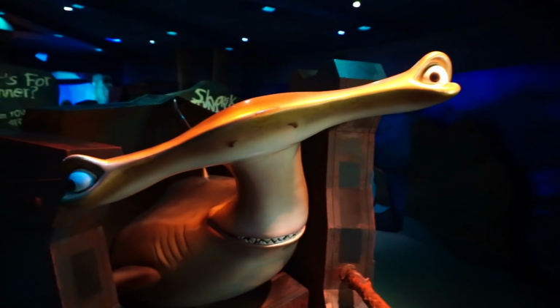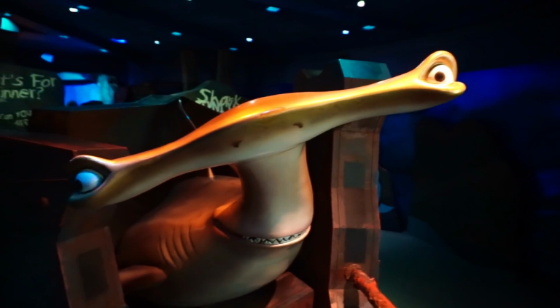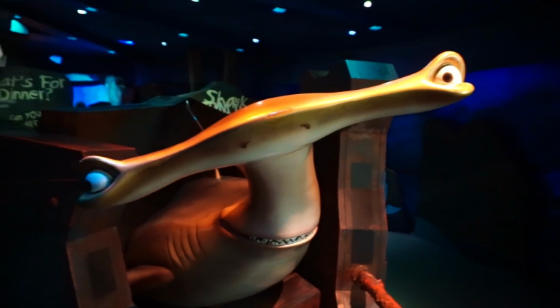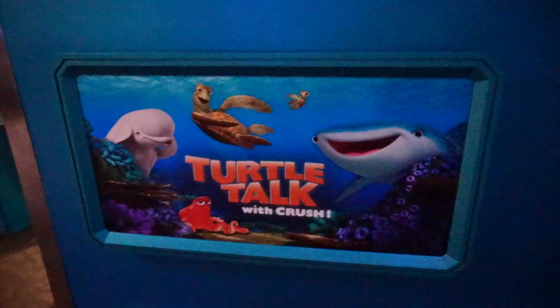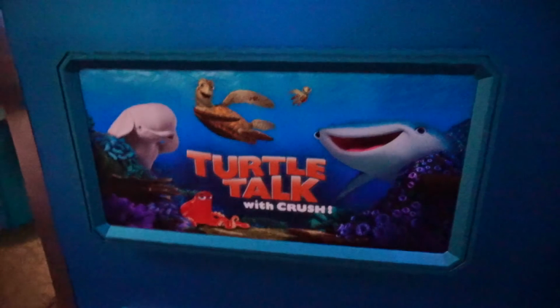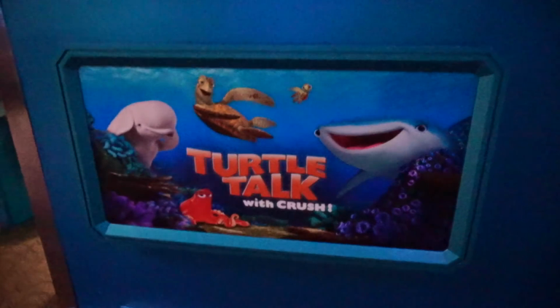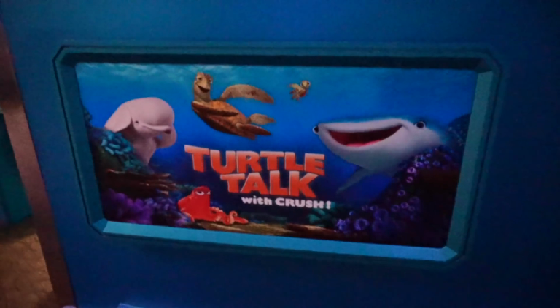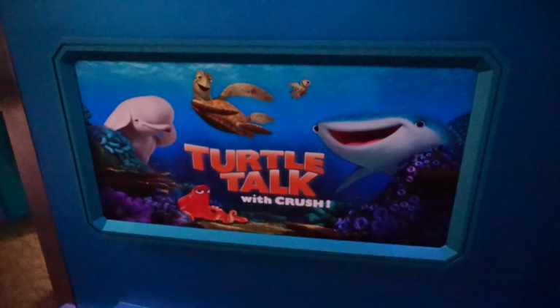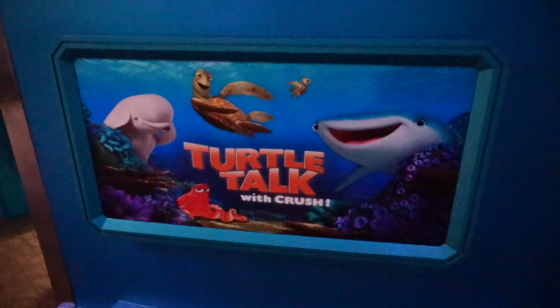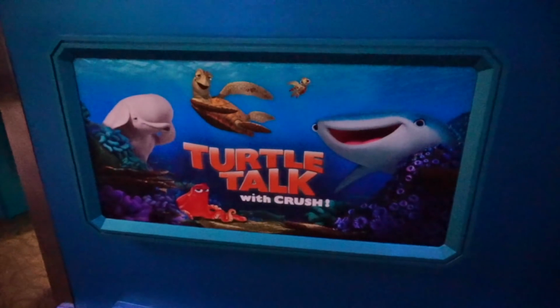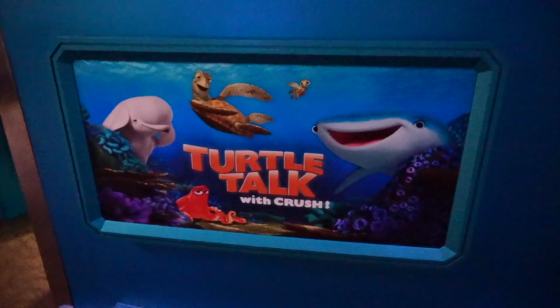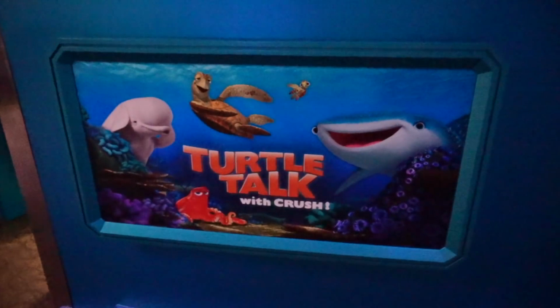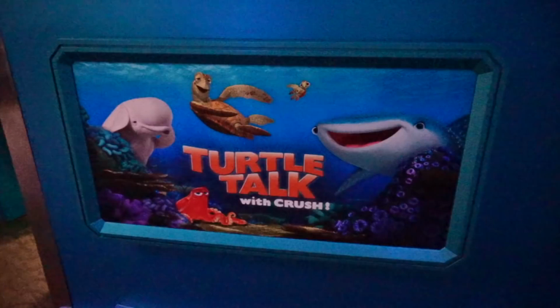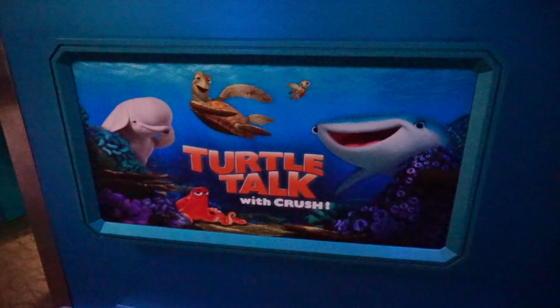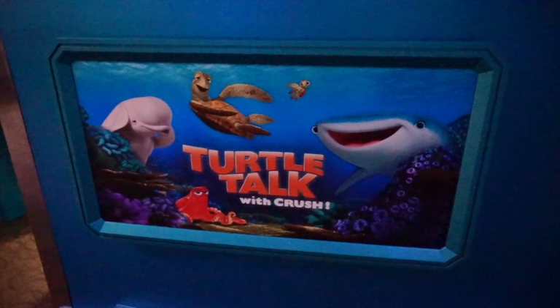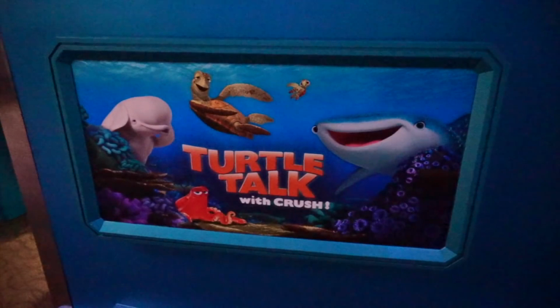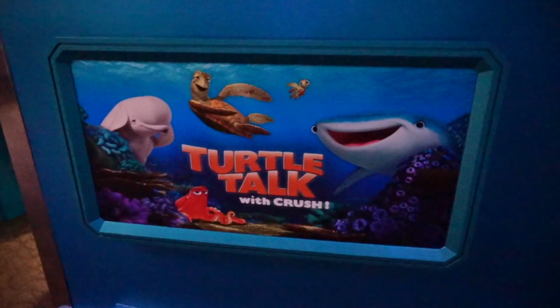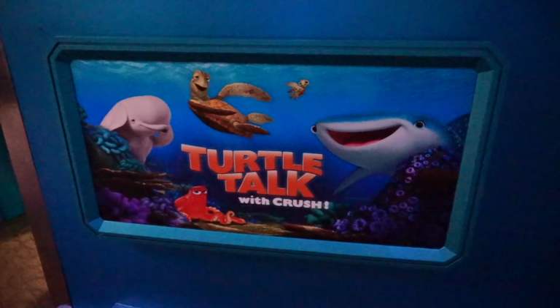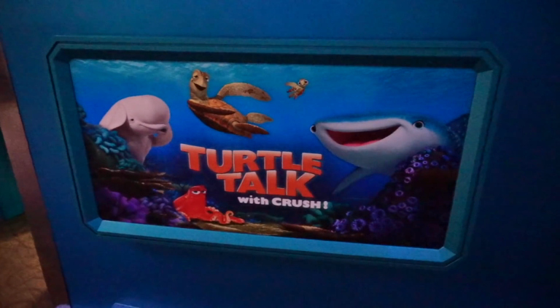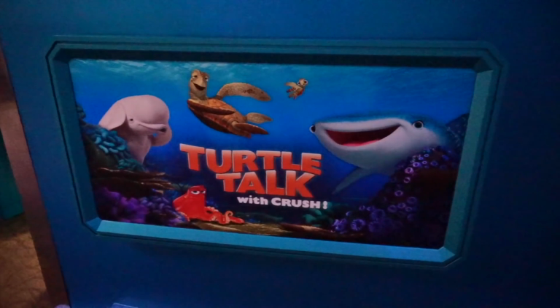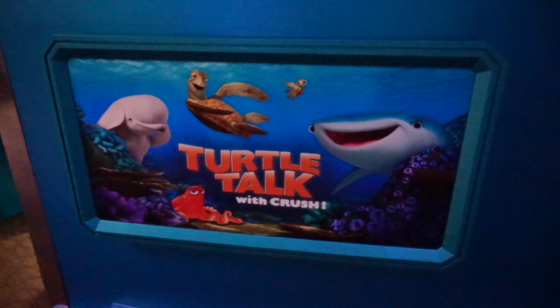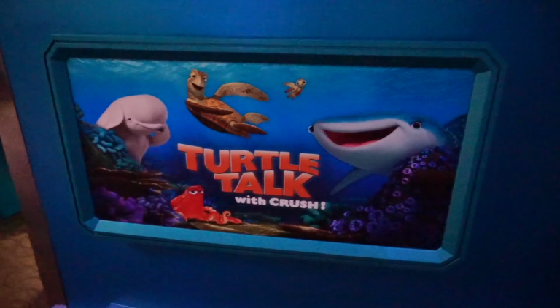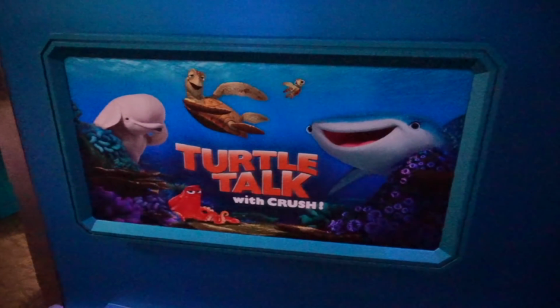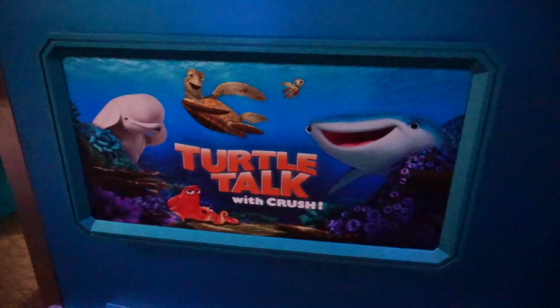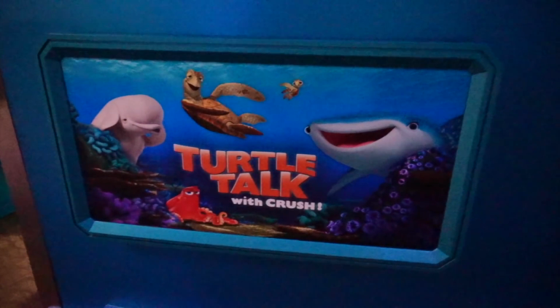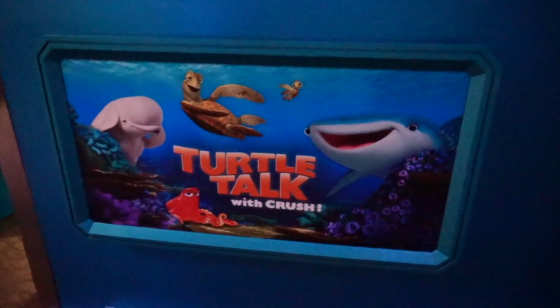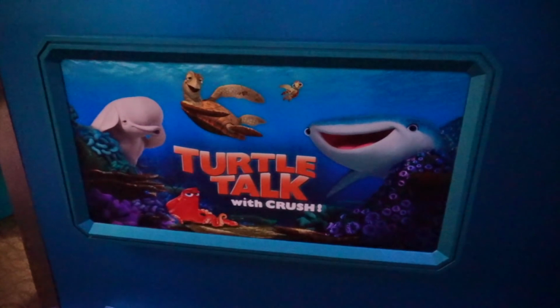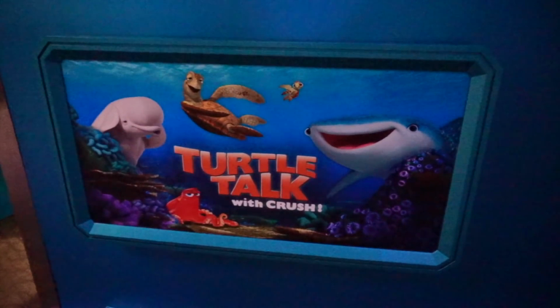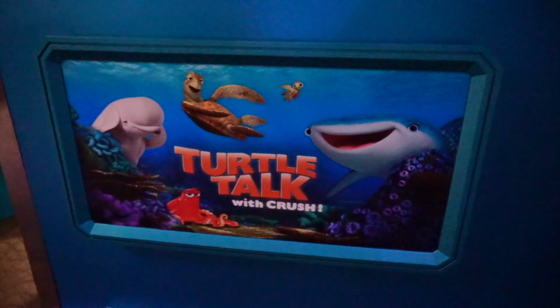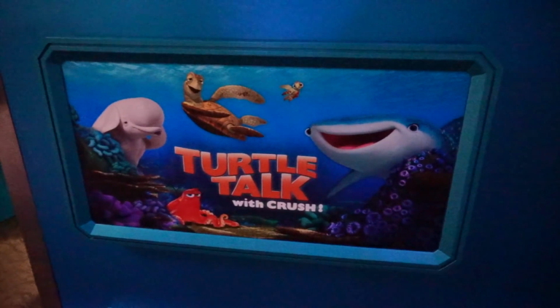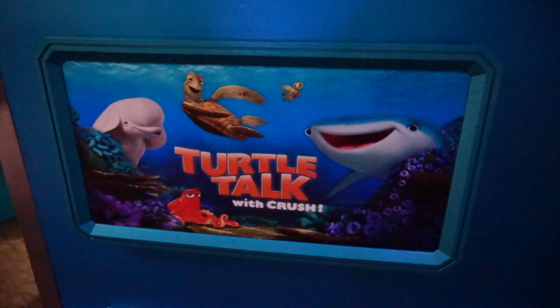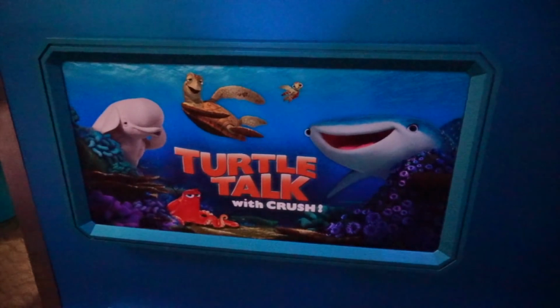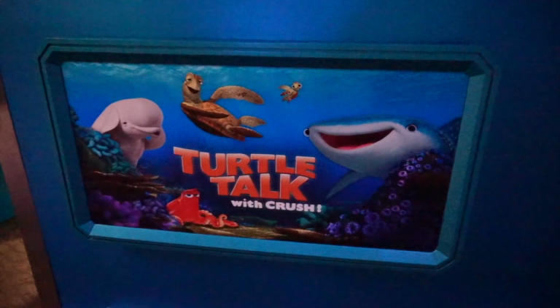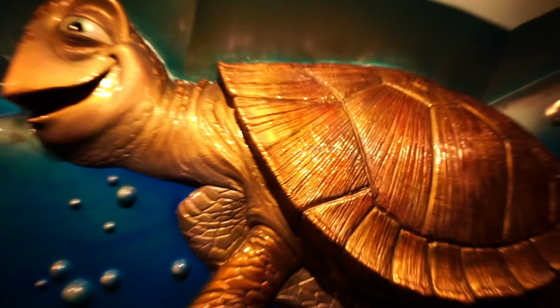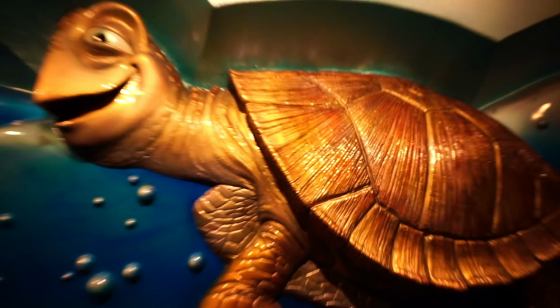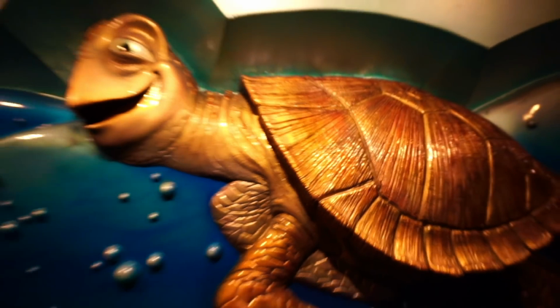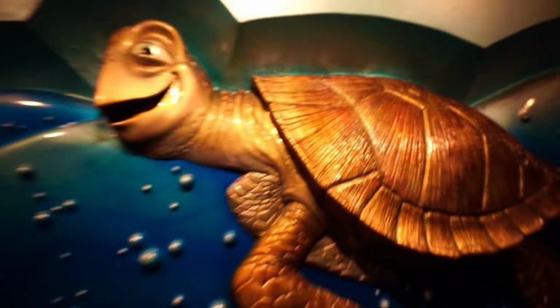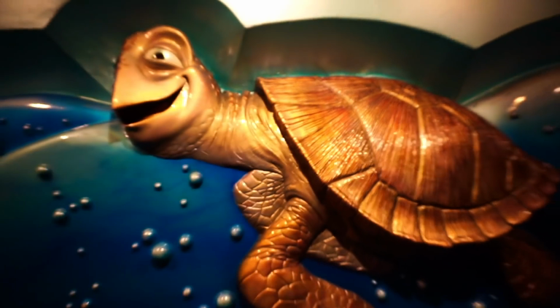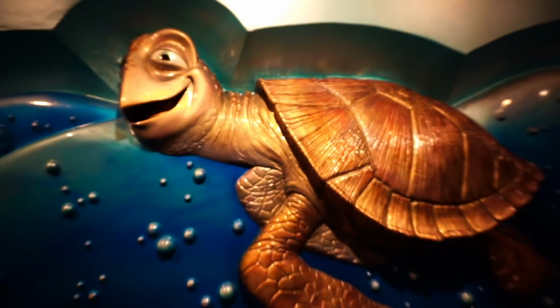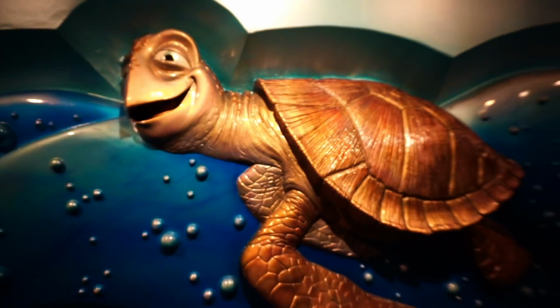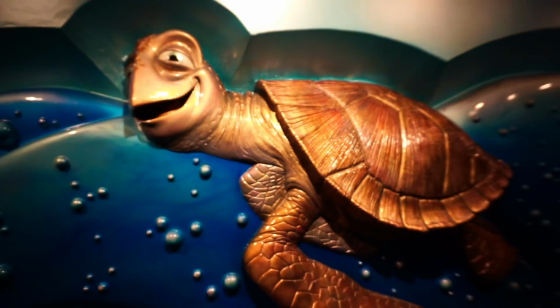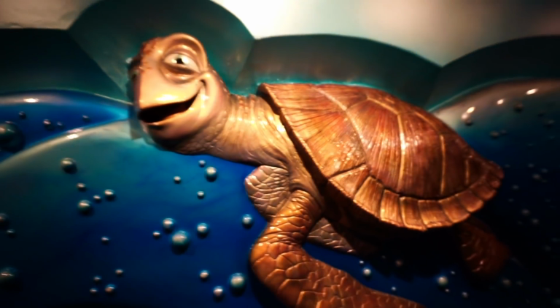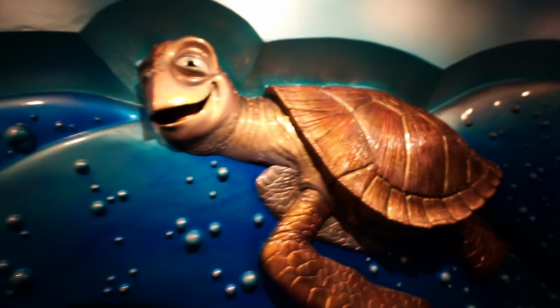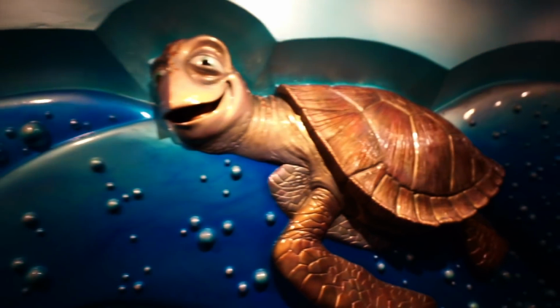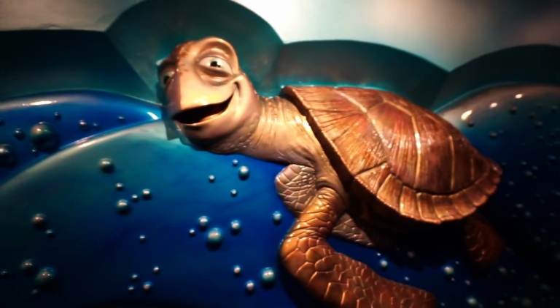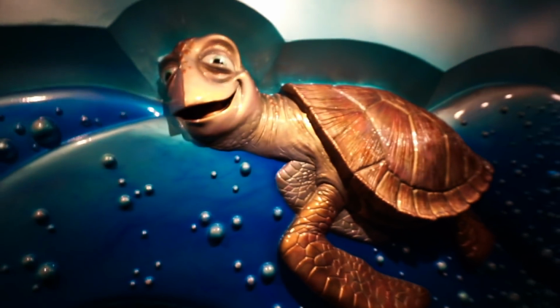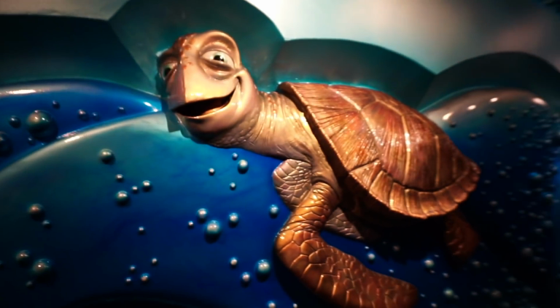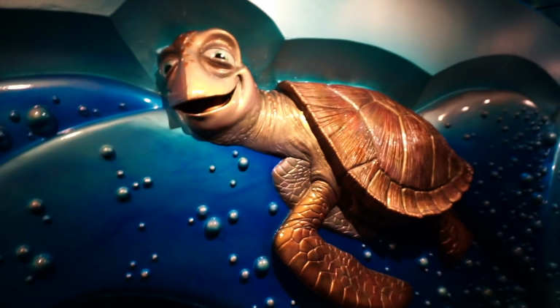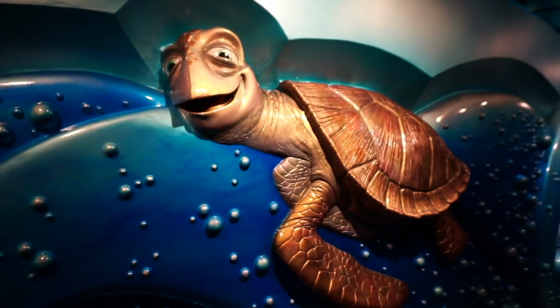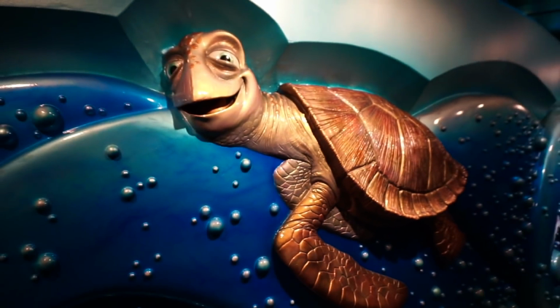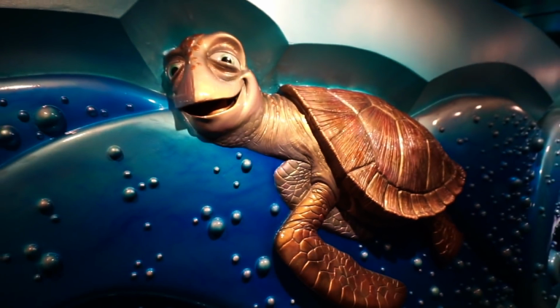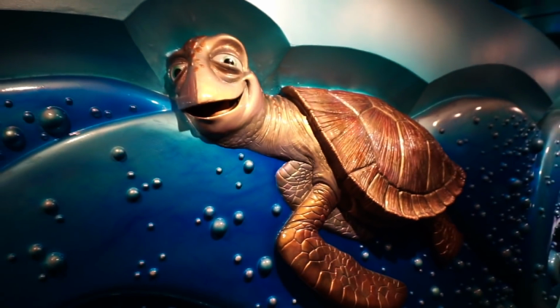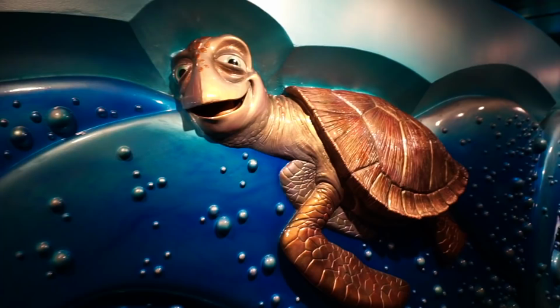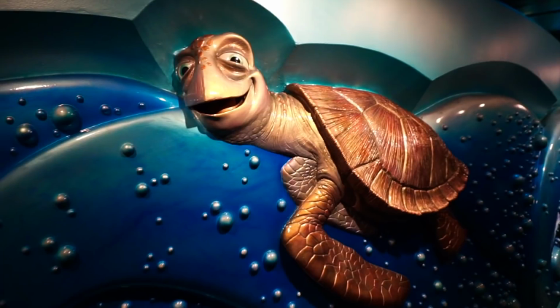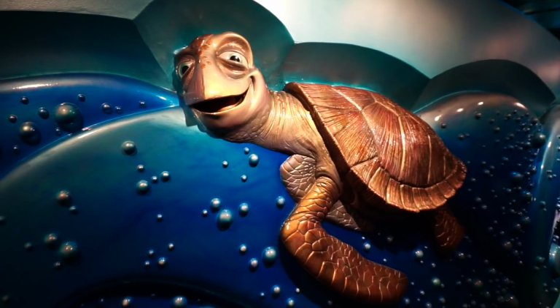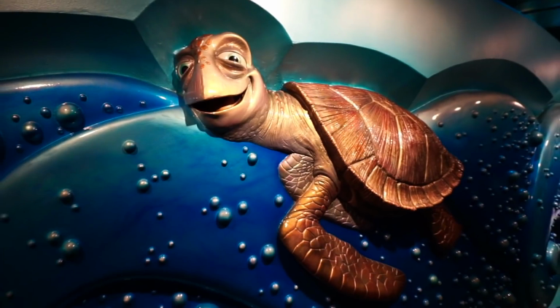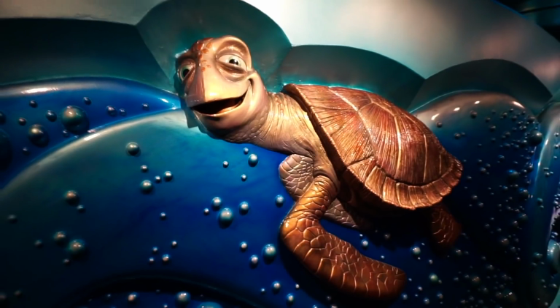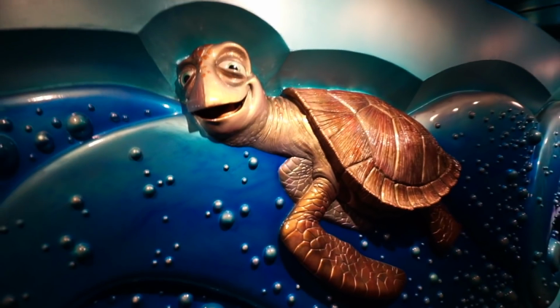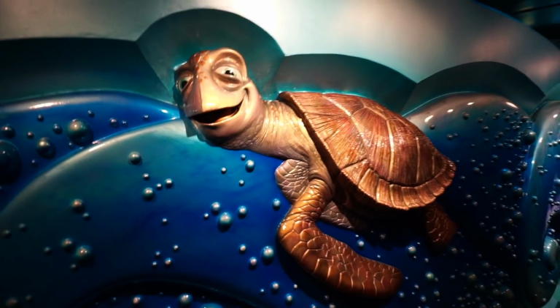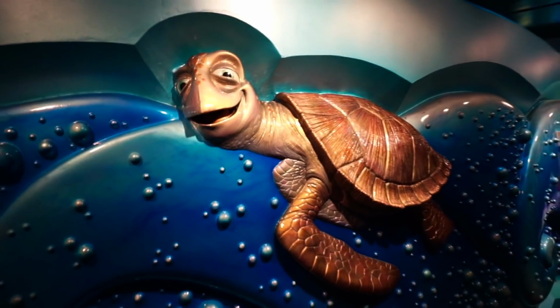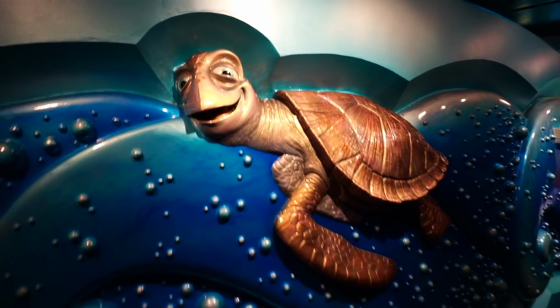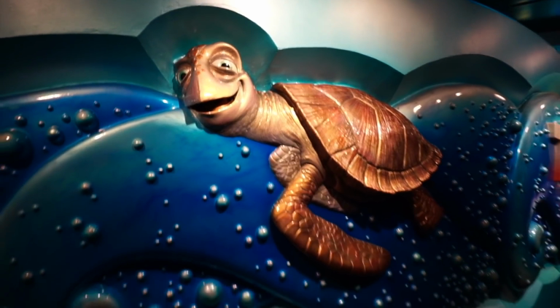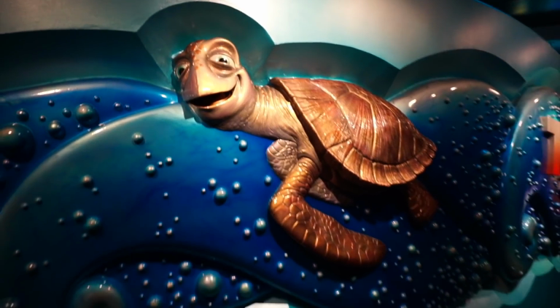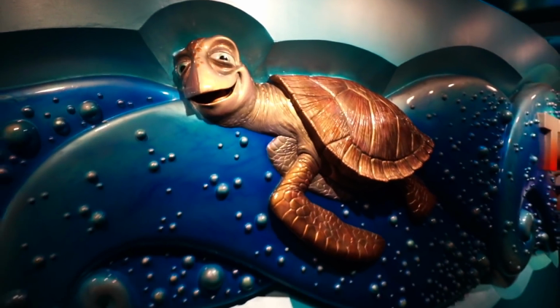And the last exhibit they have here is Turtle Talk with Crush. If you've never done Turtle Talk with Crush, you're missing out.